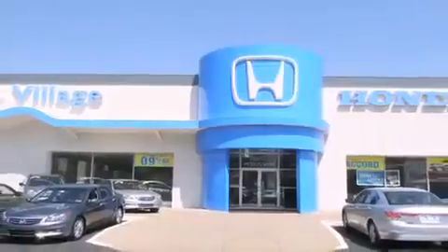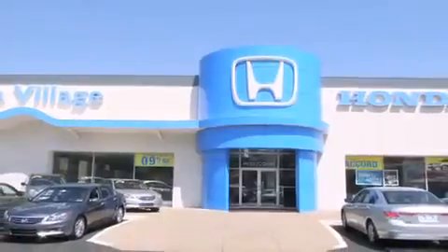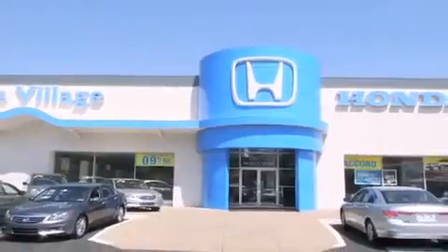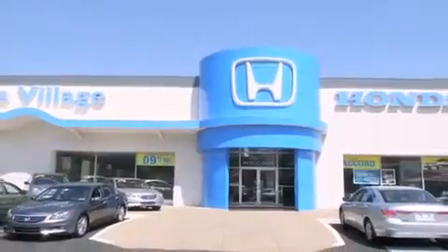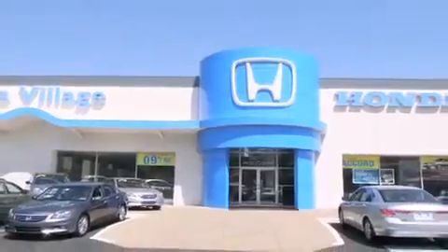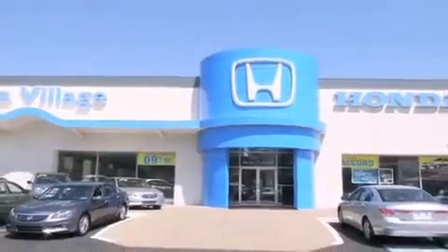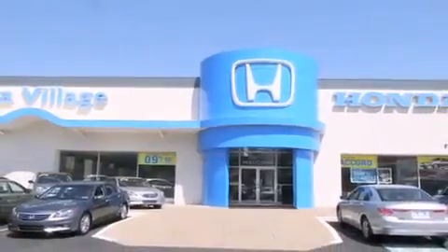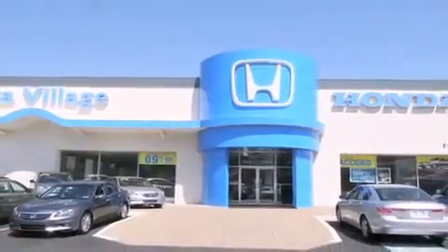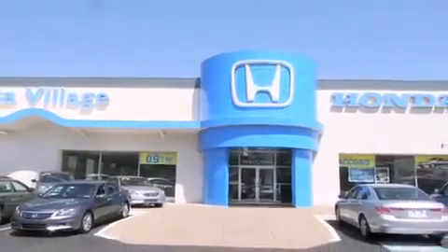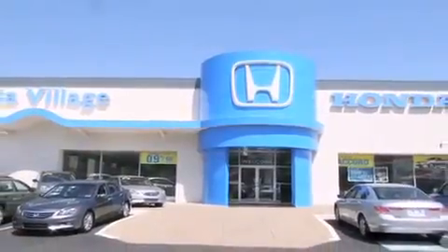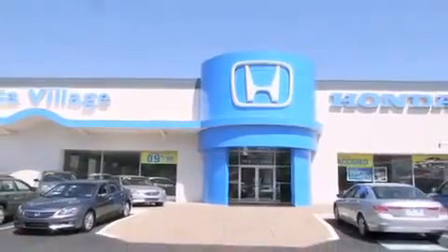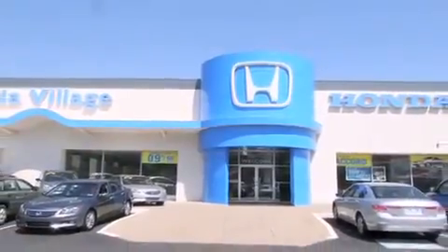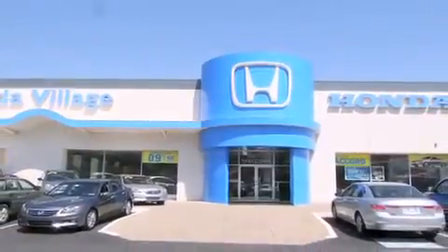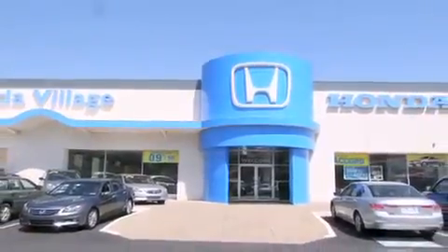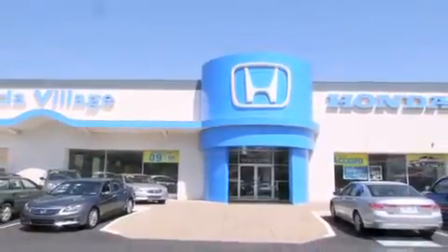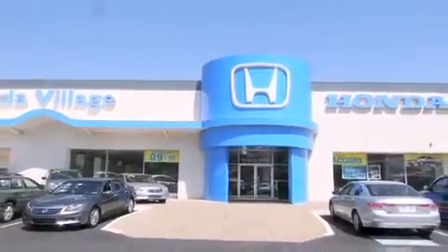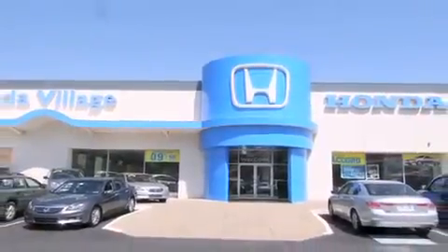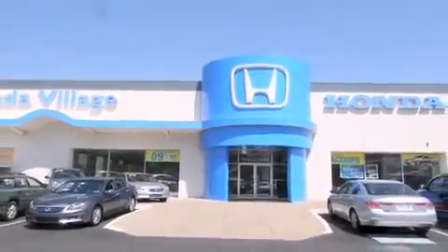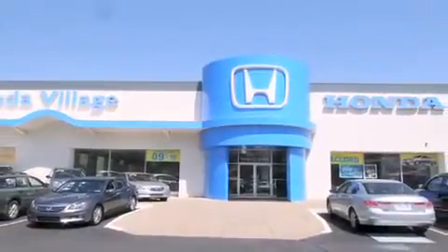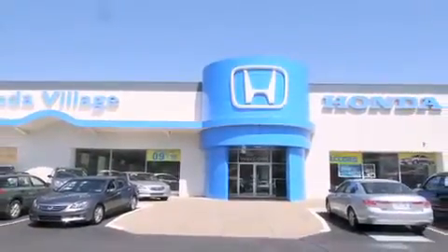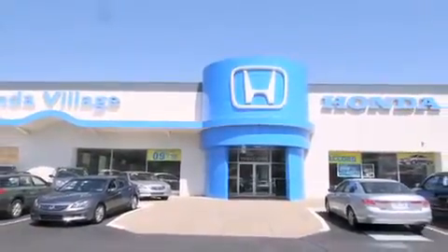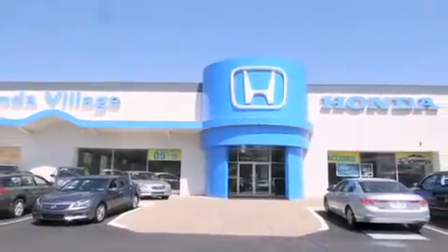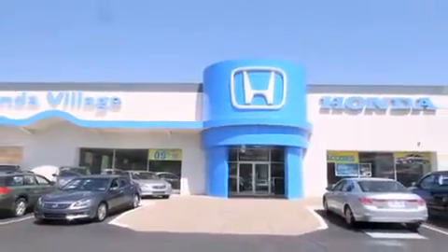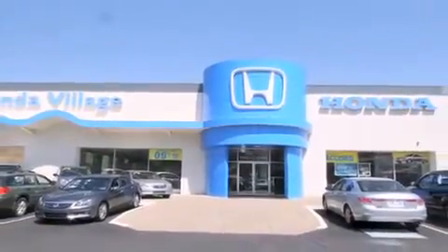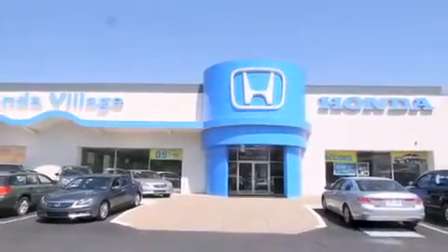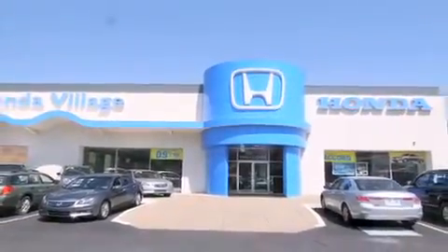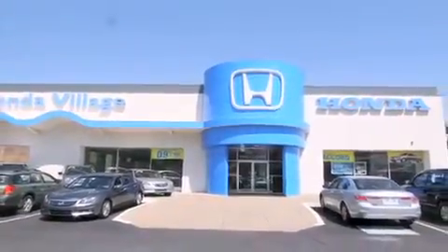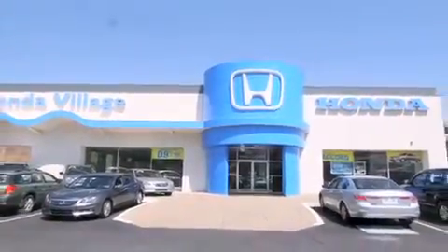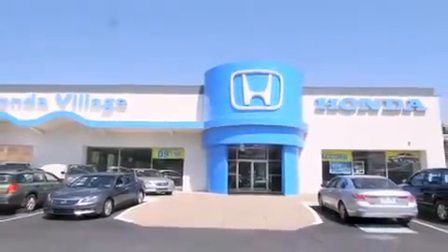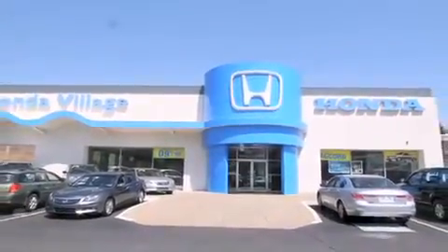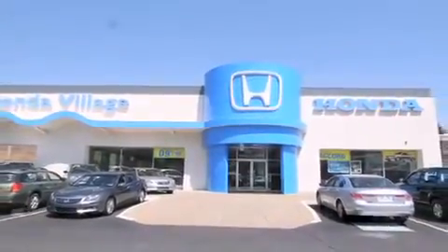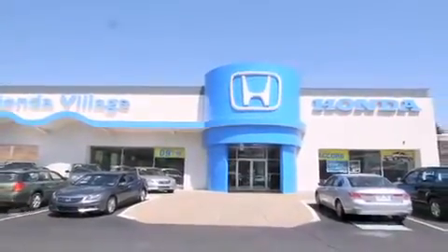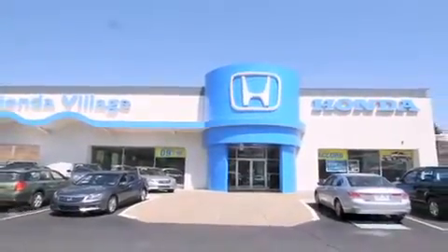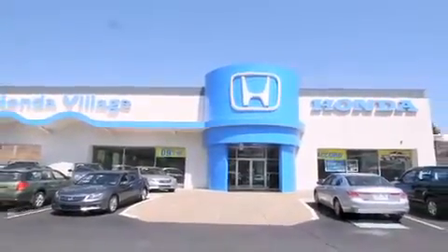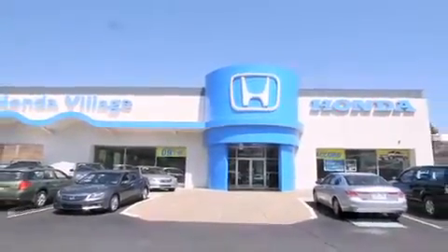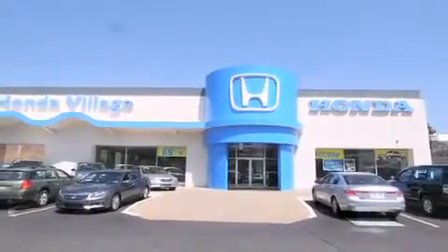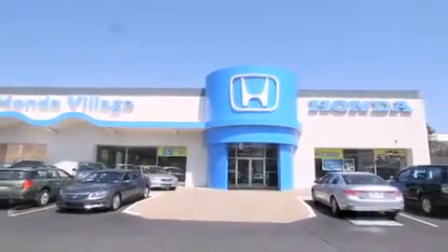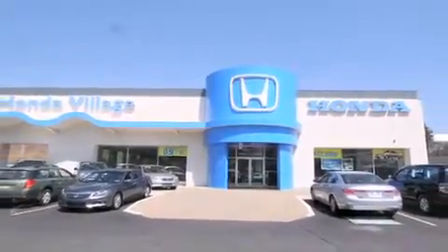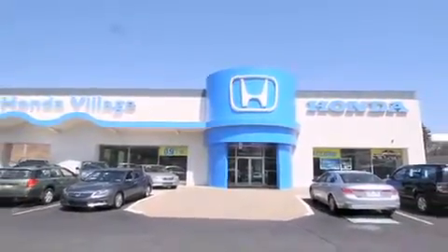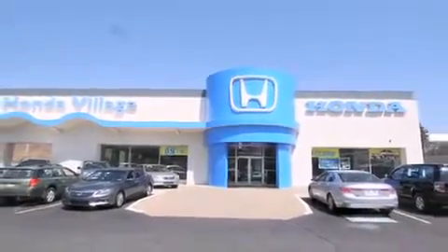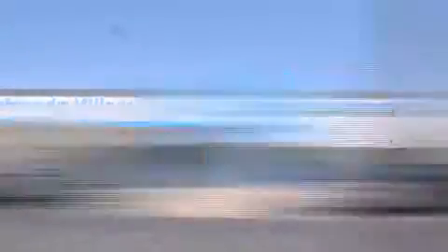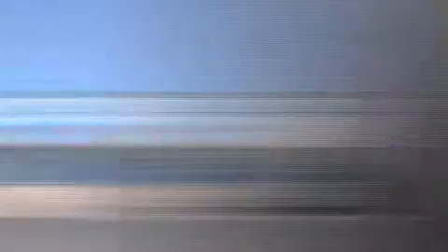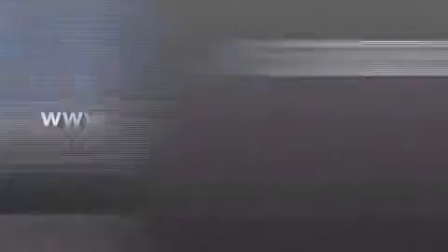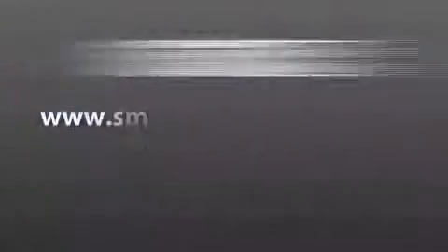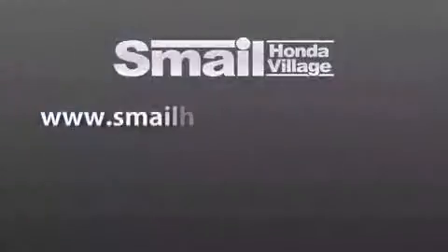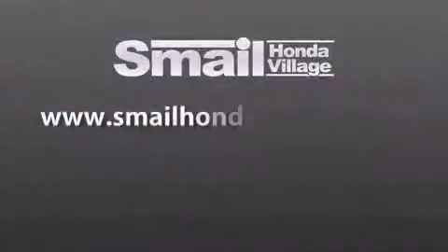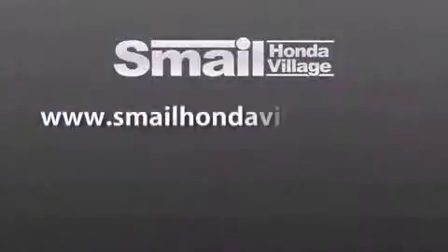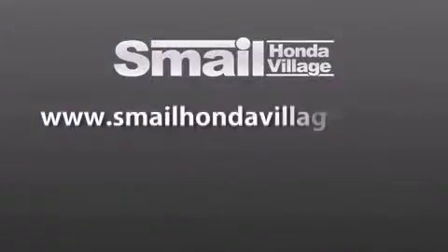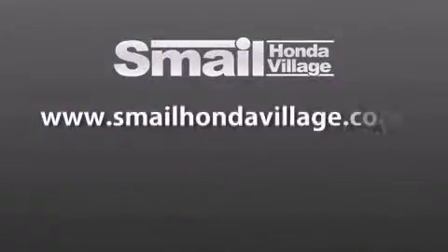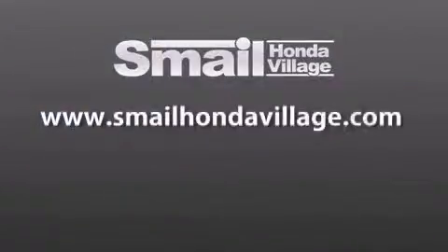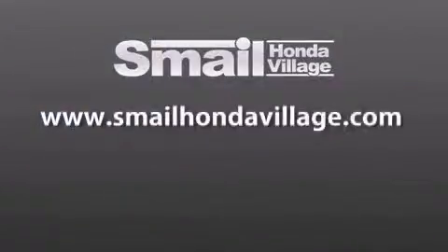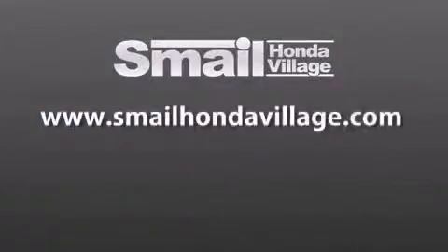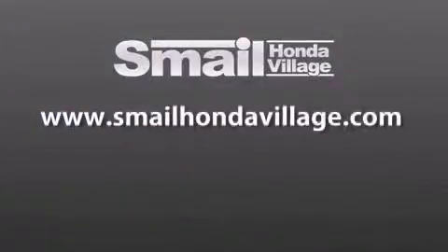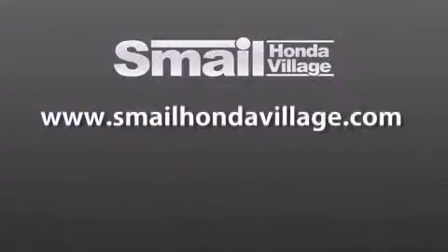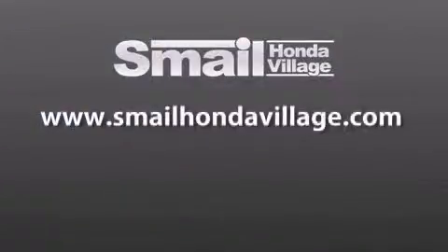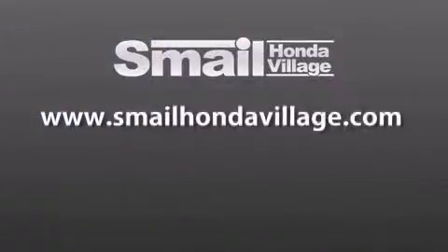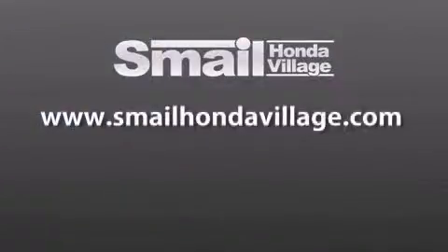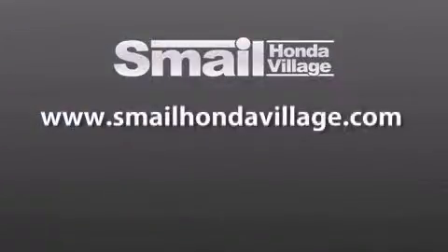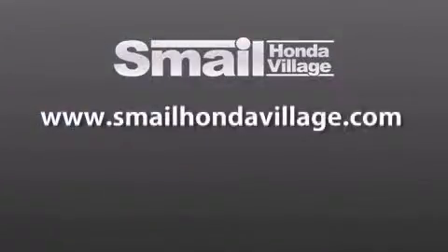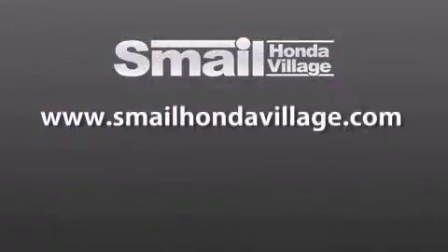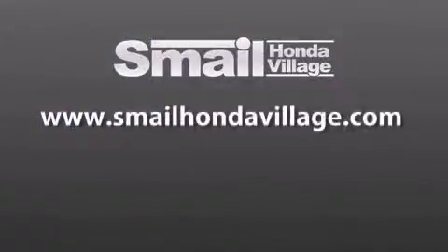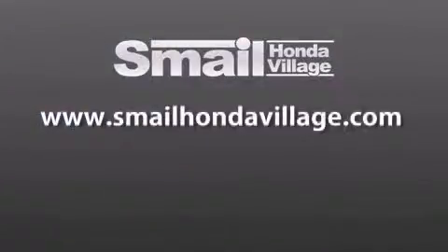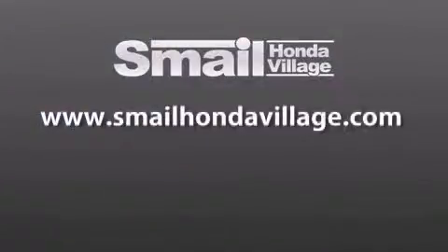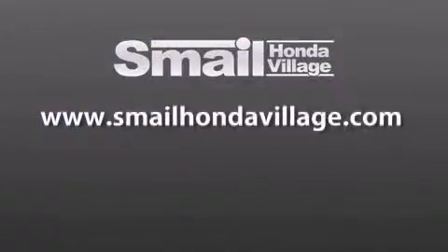Contact us today to find out about our financing specials and leasing offers, and make sure to visit us at SmailHondaVillage.com.